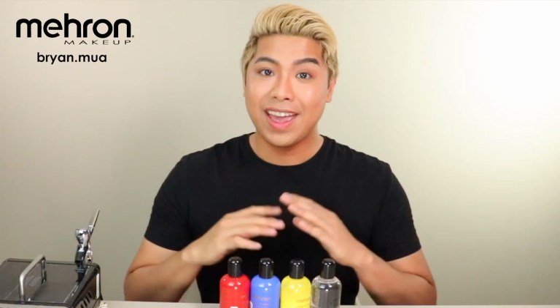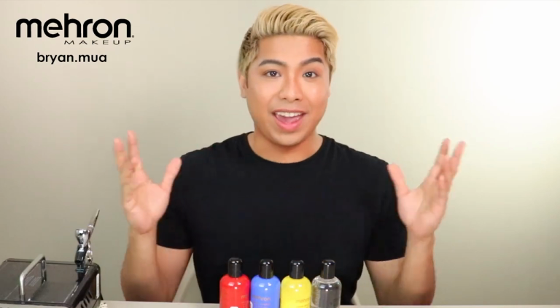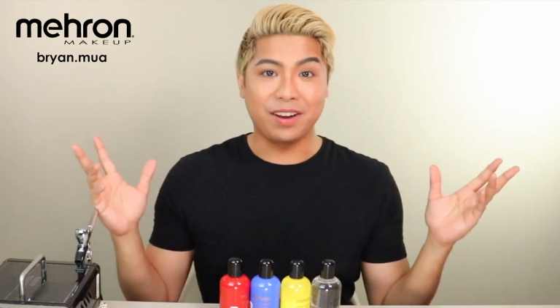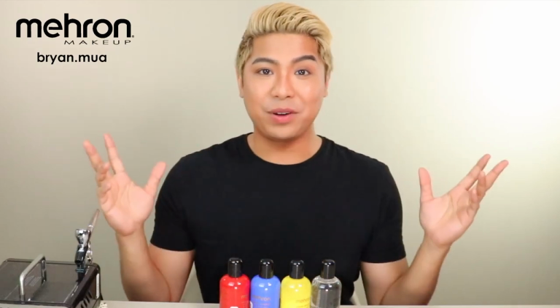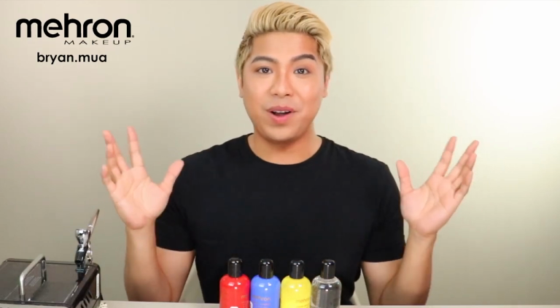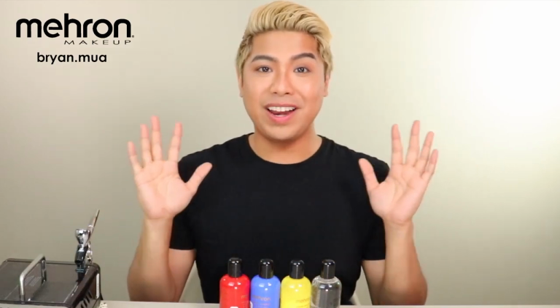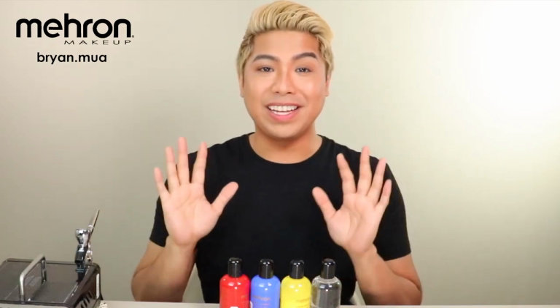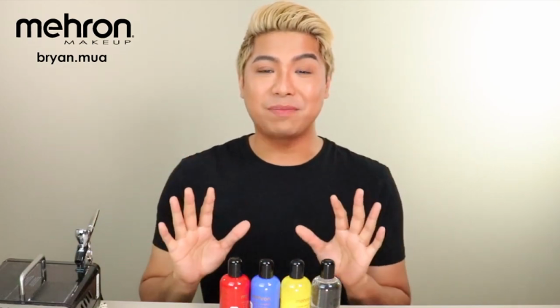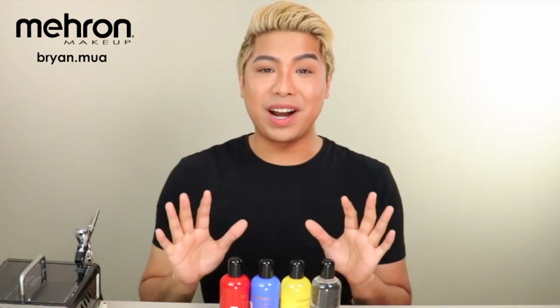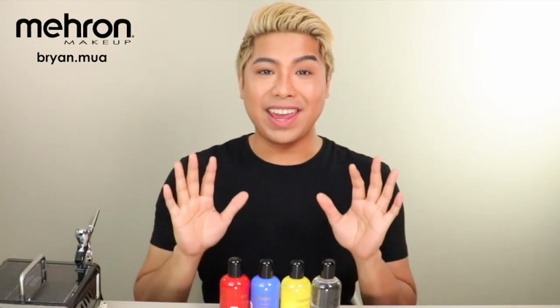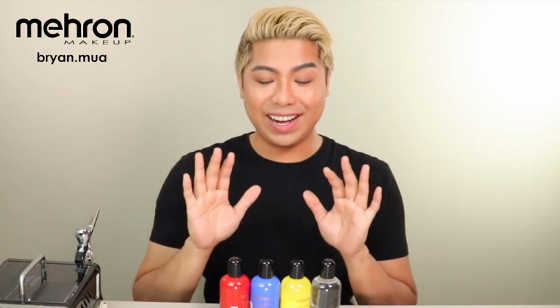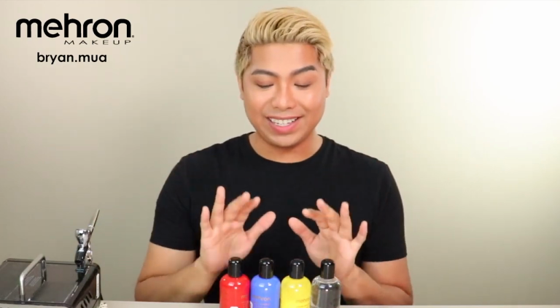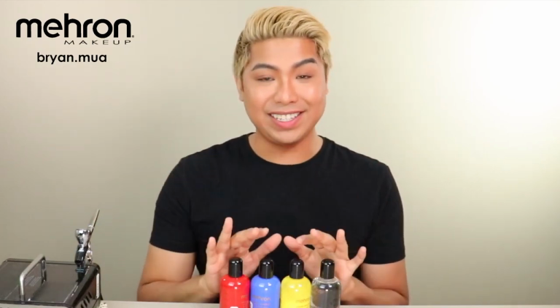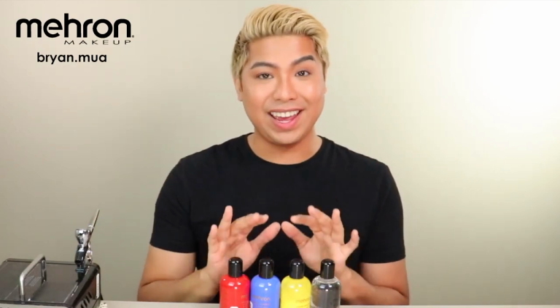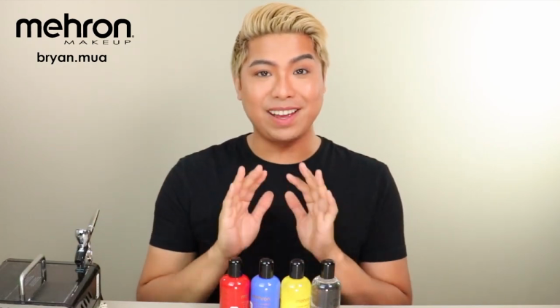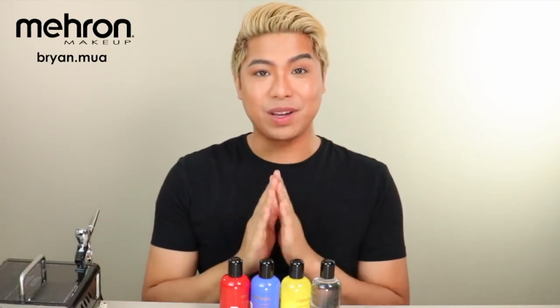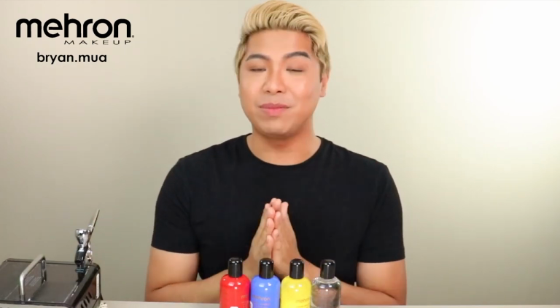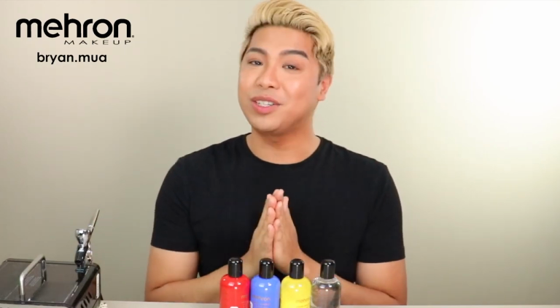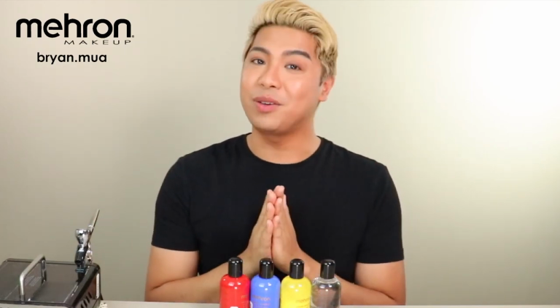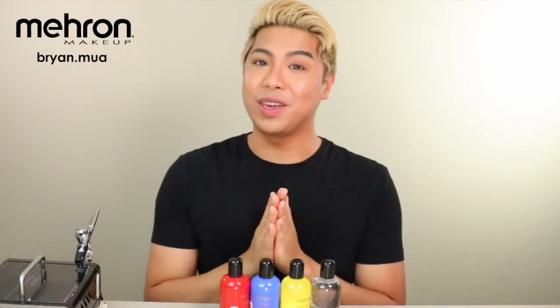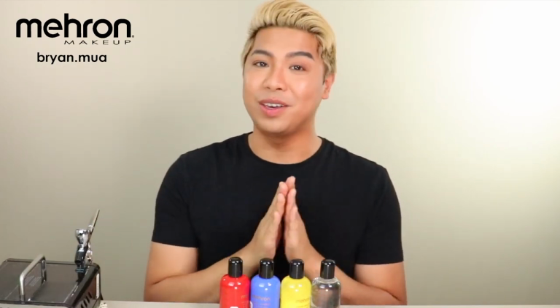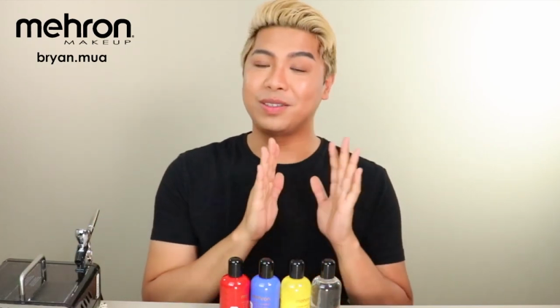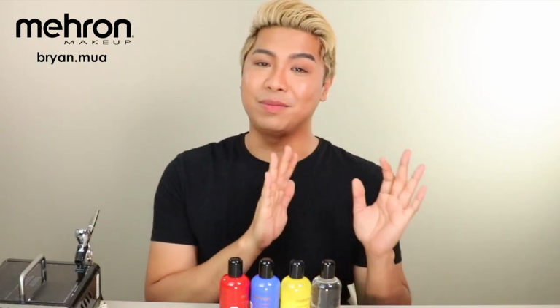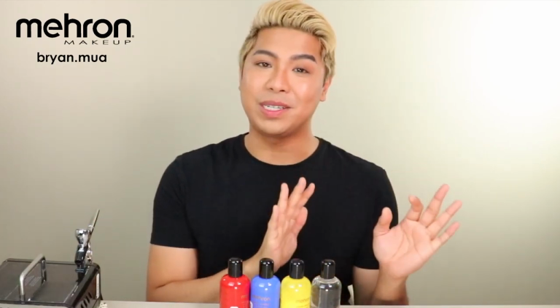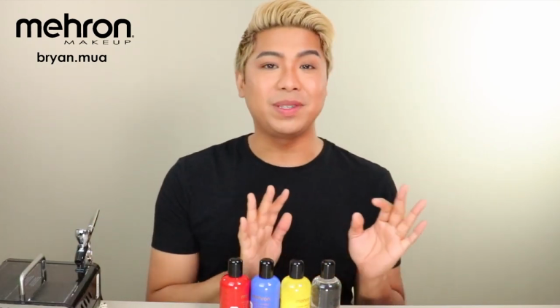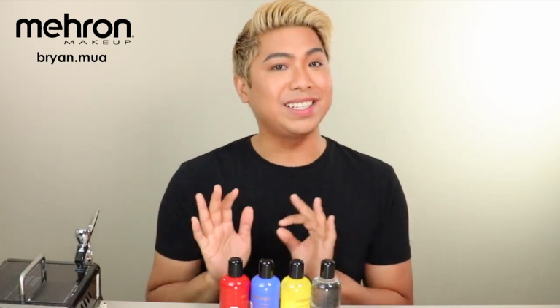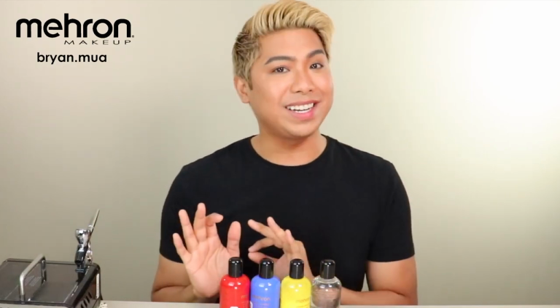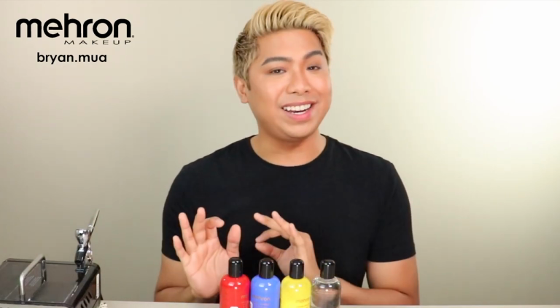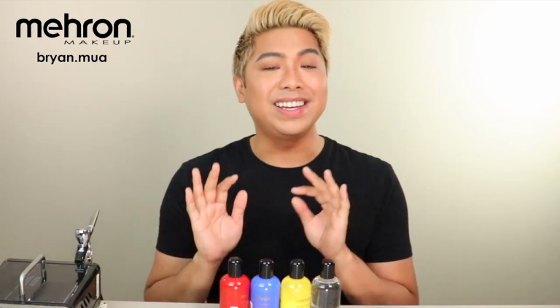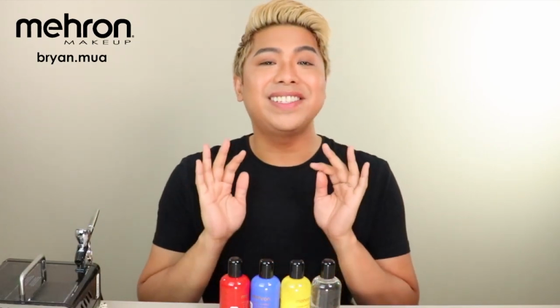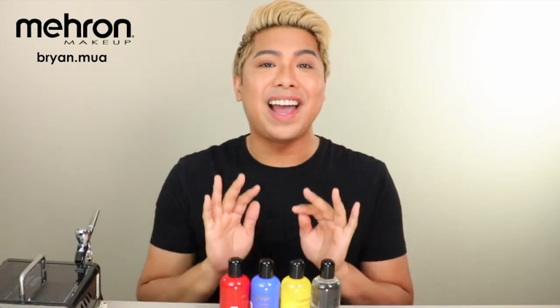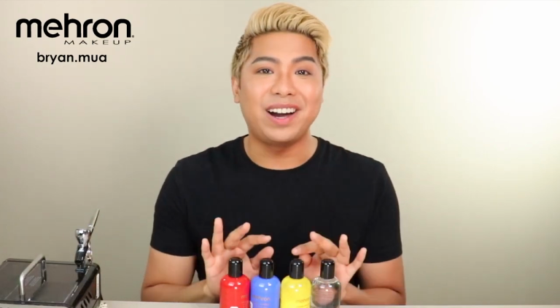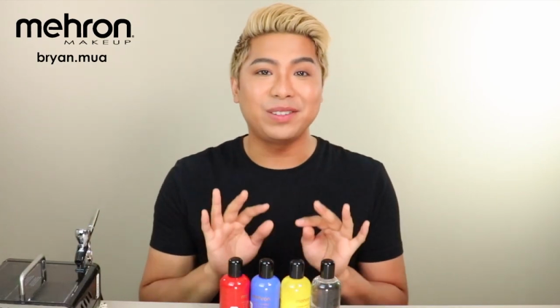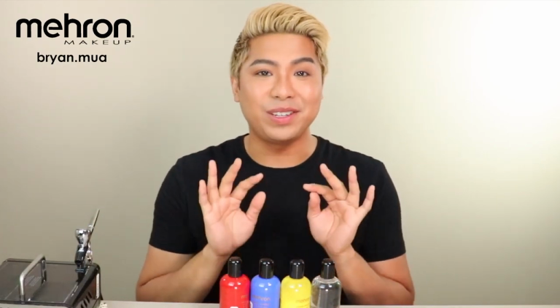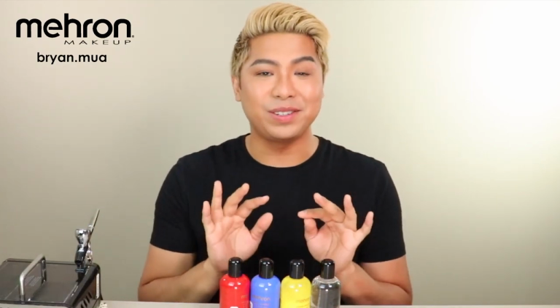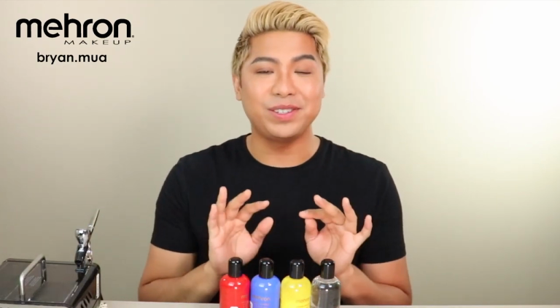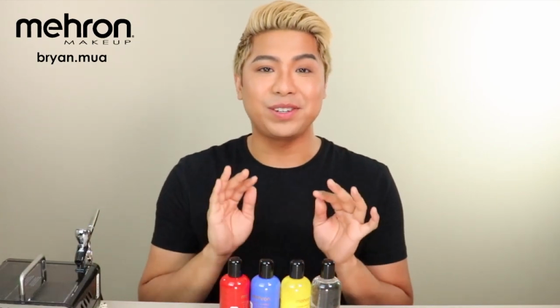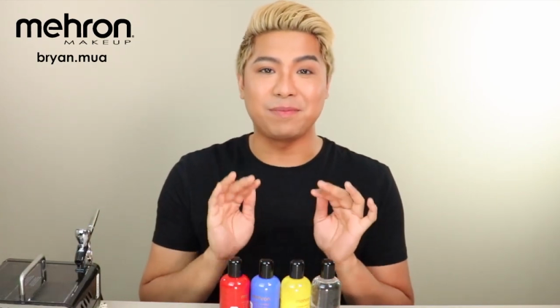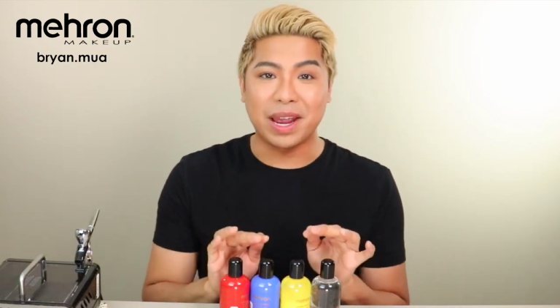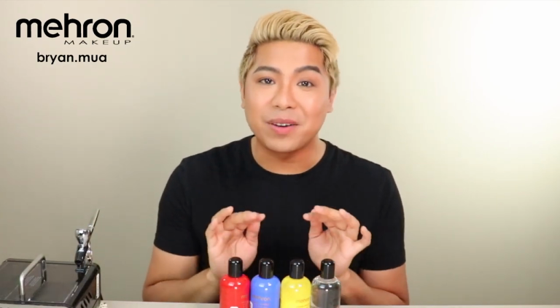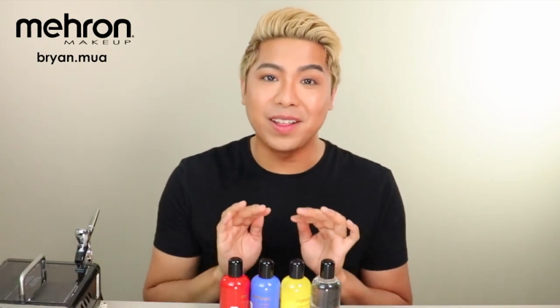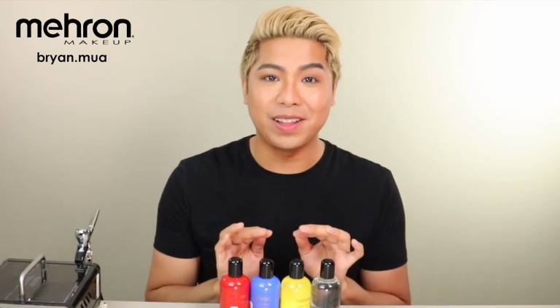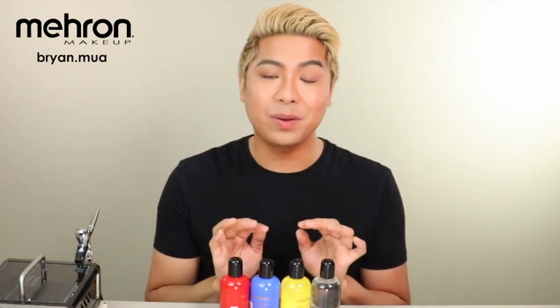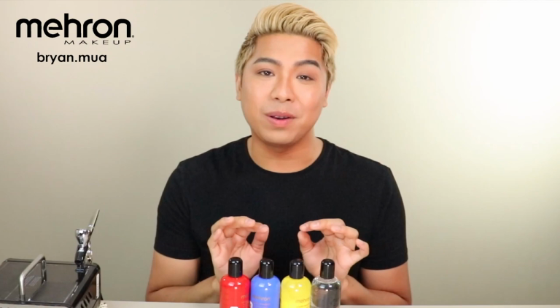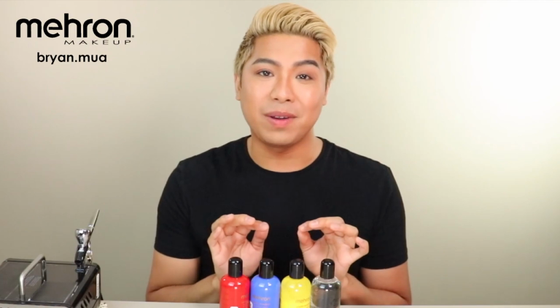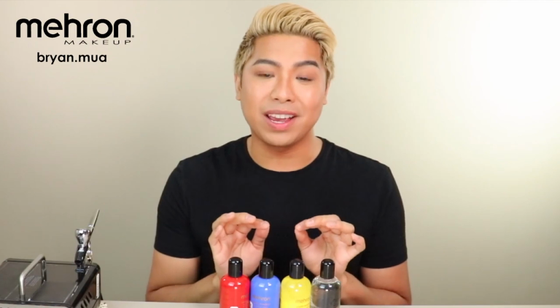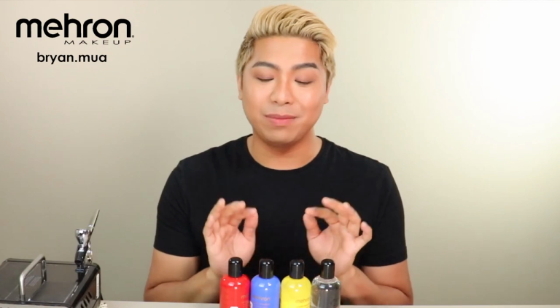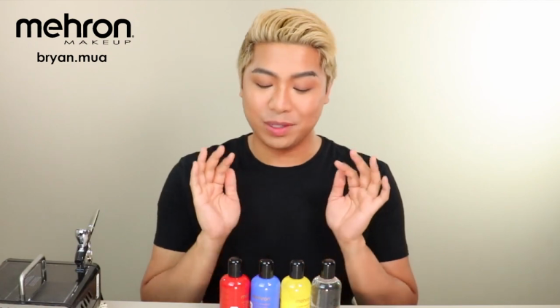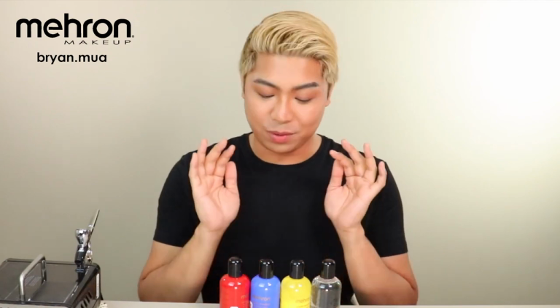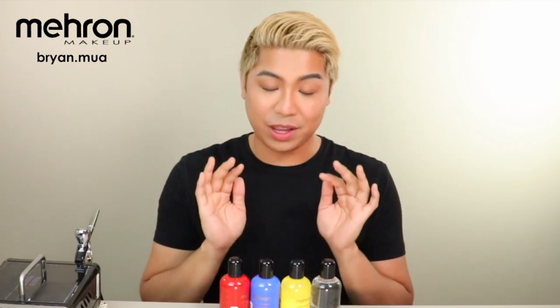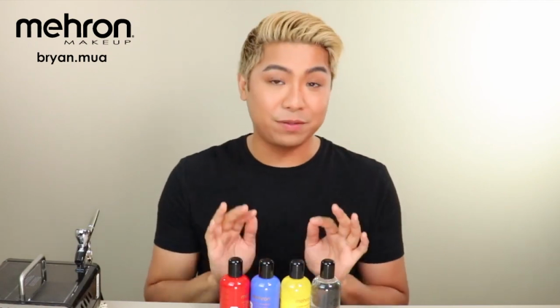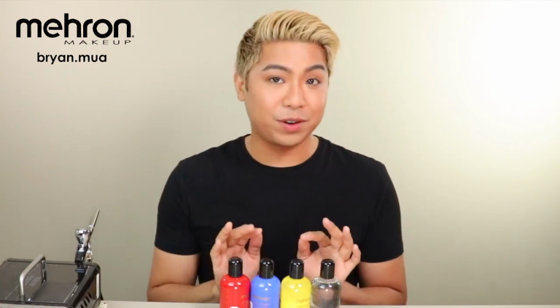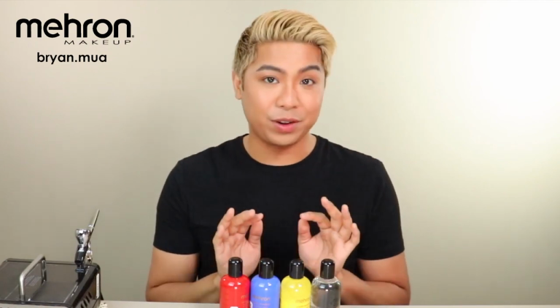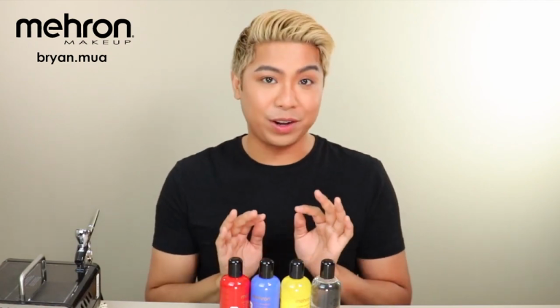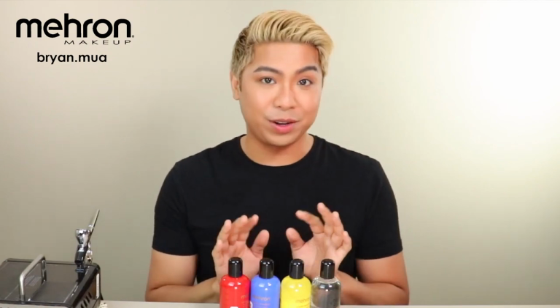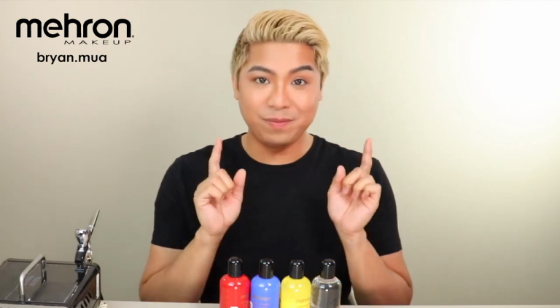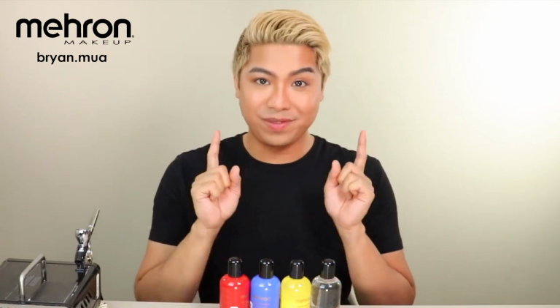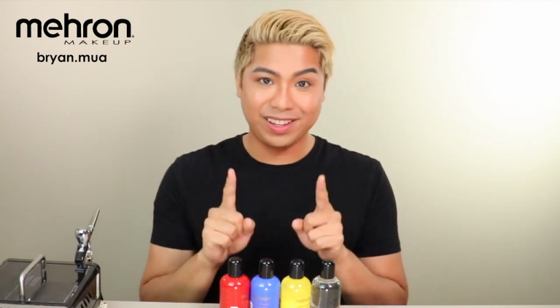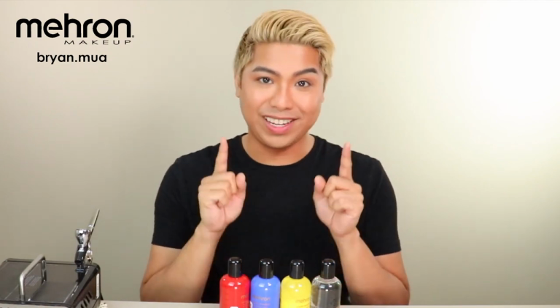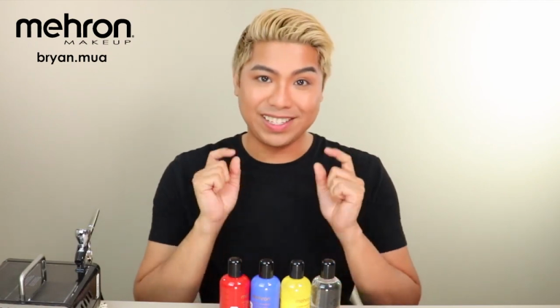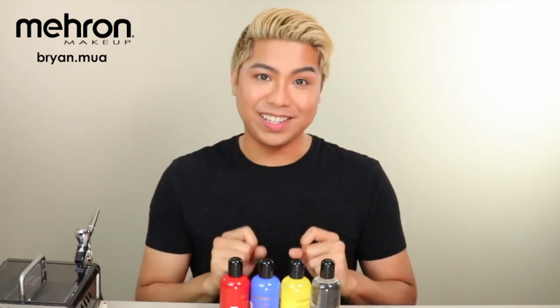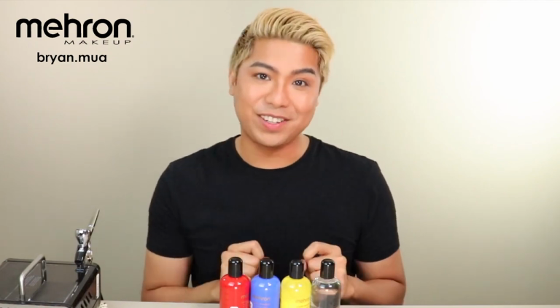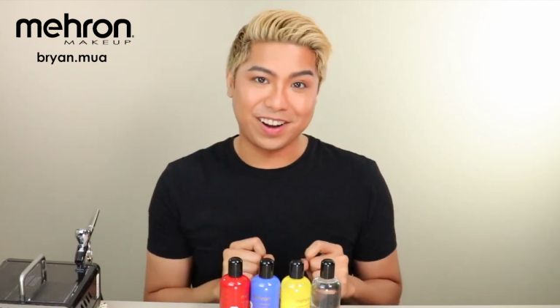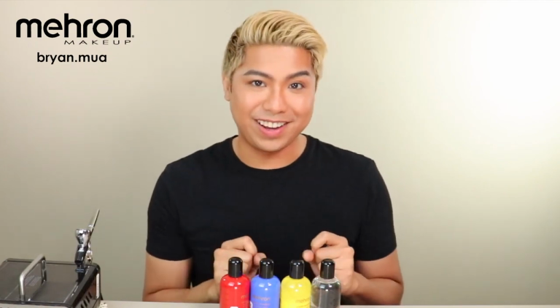Hey everyone, it's Brian and today I'm going to be showing you some tips and techniques on how to use your Mehran liquid makeup. So without further ado, let's get started.